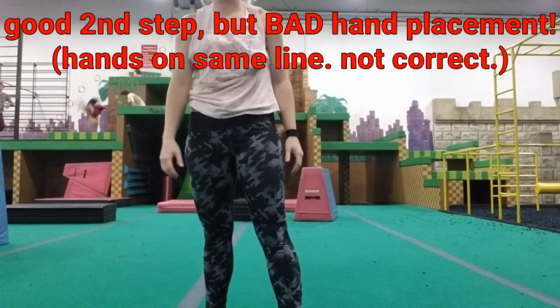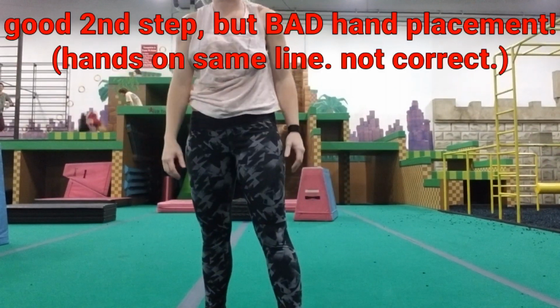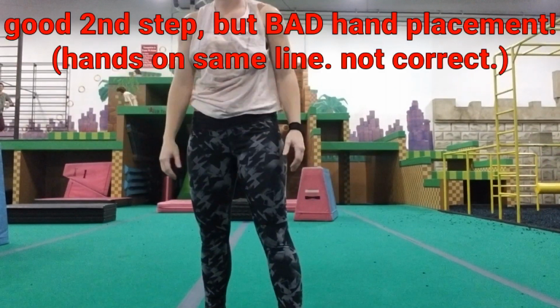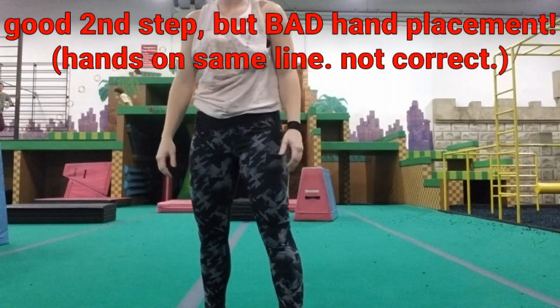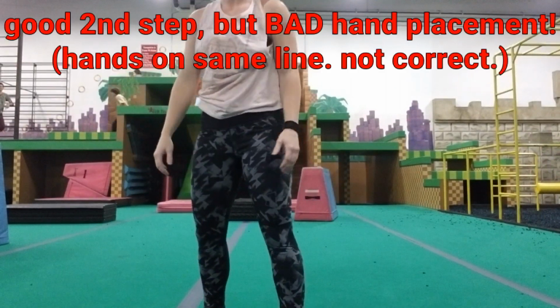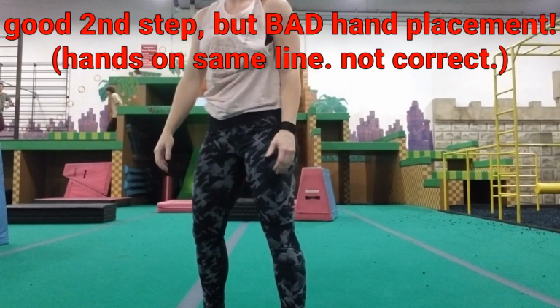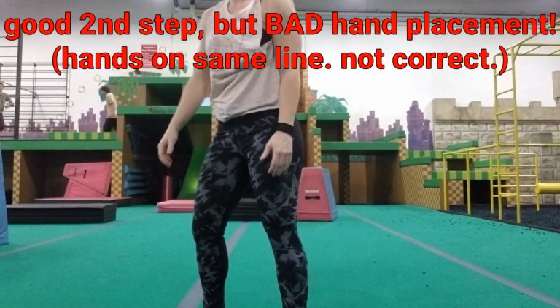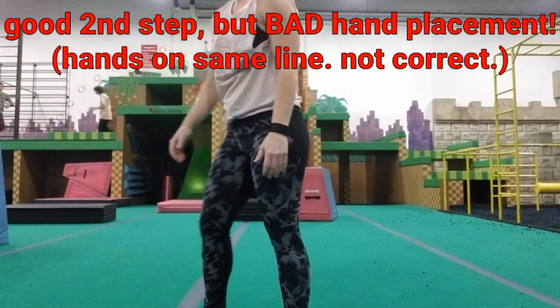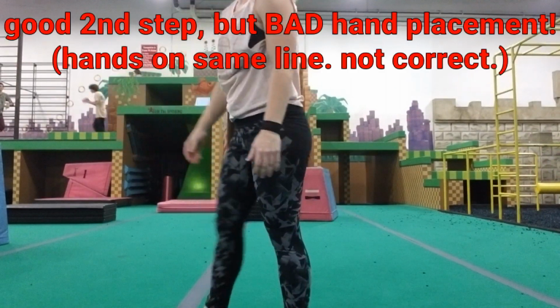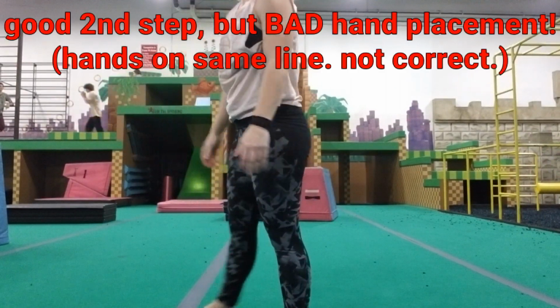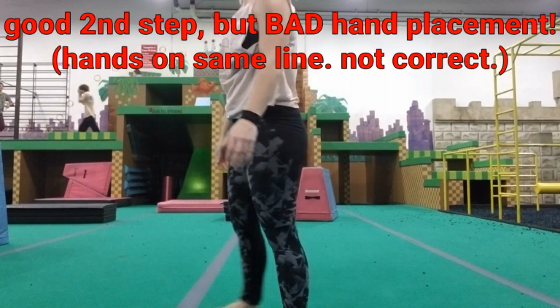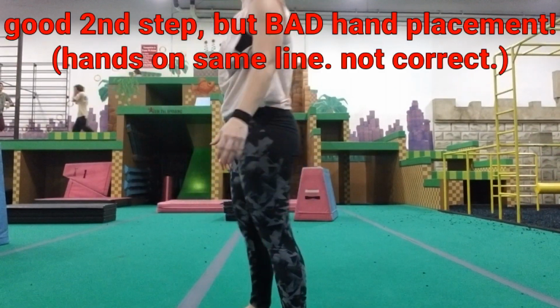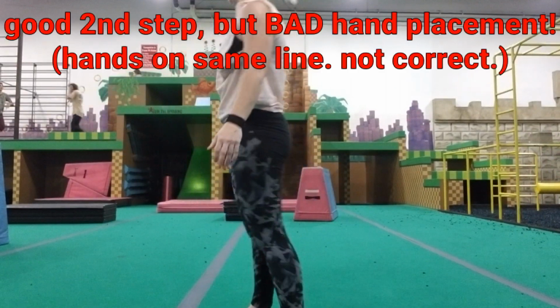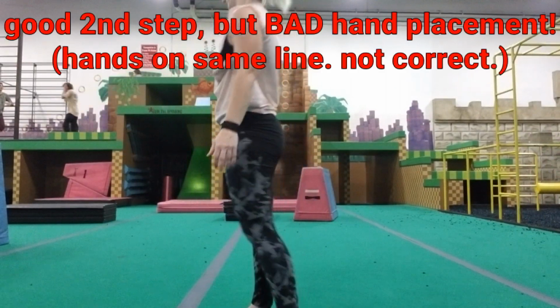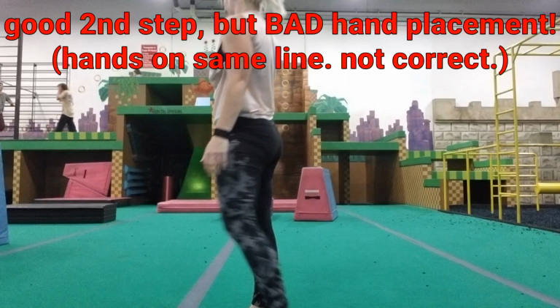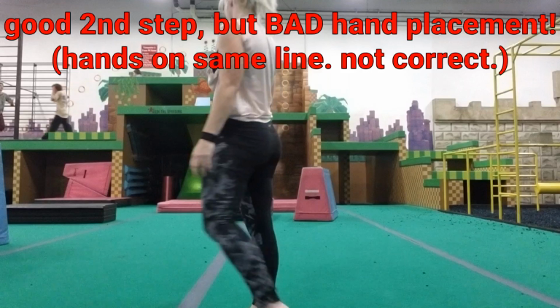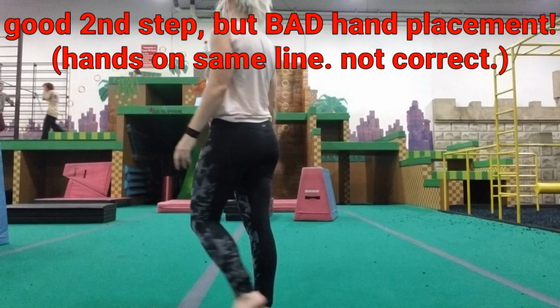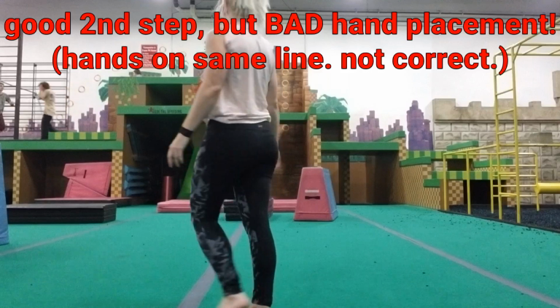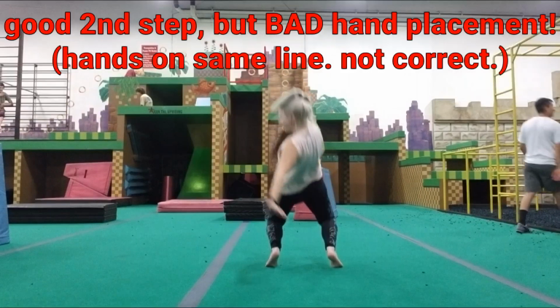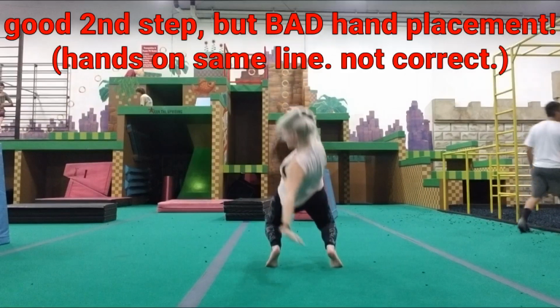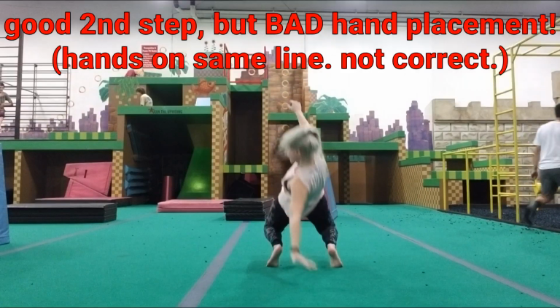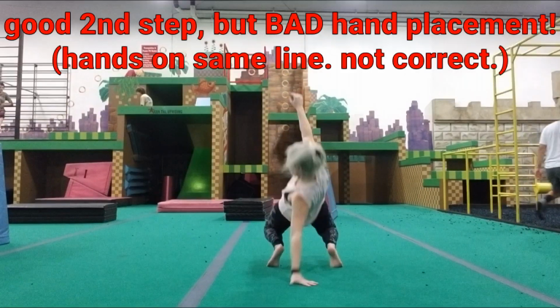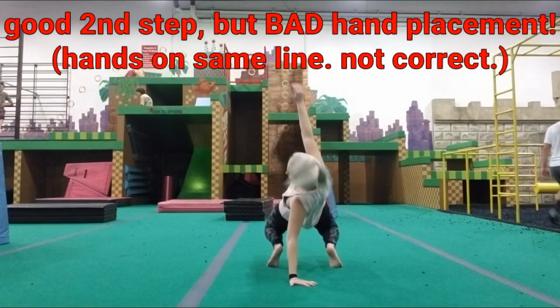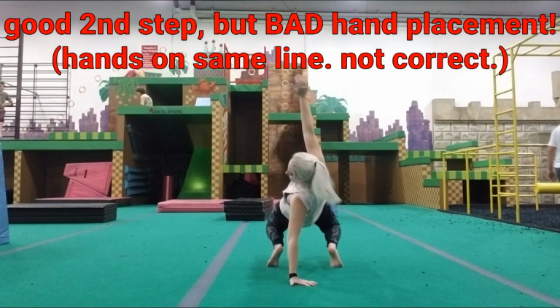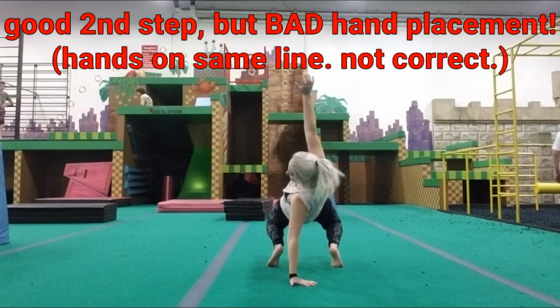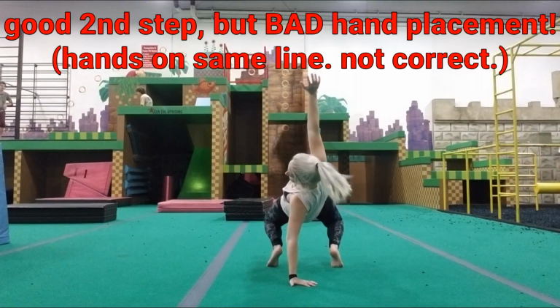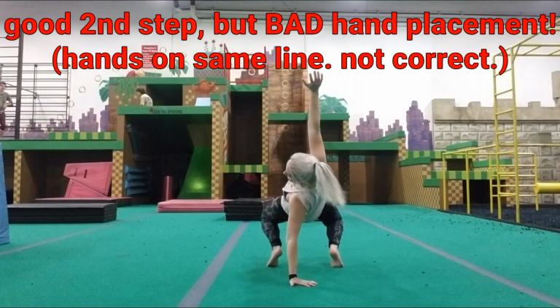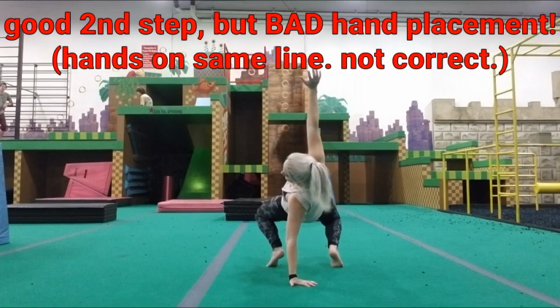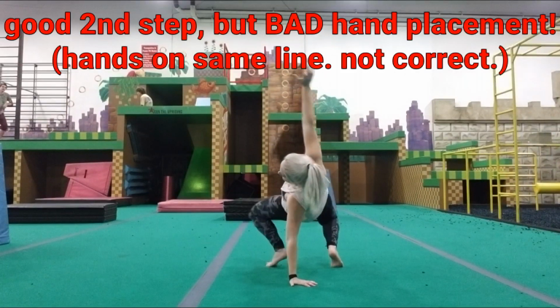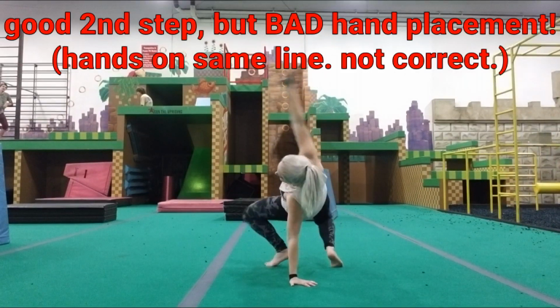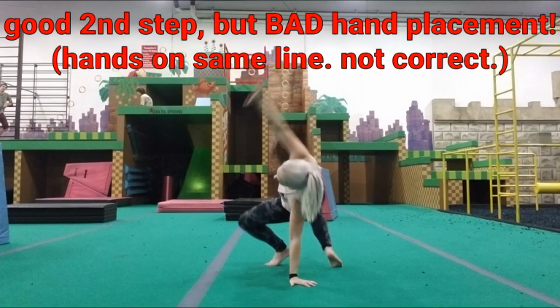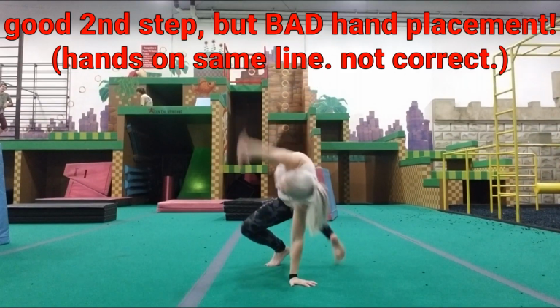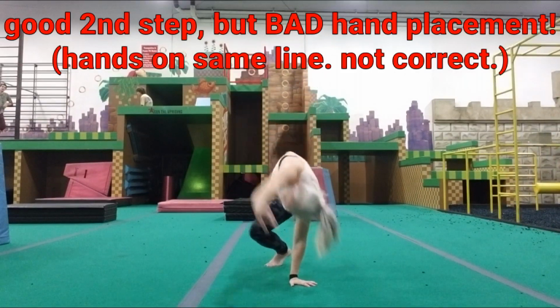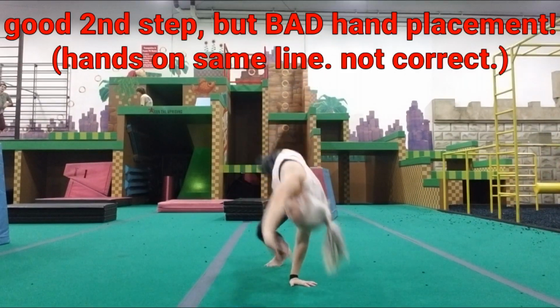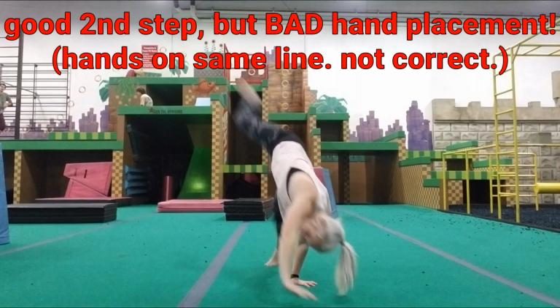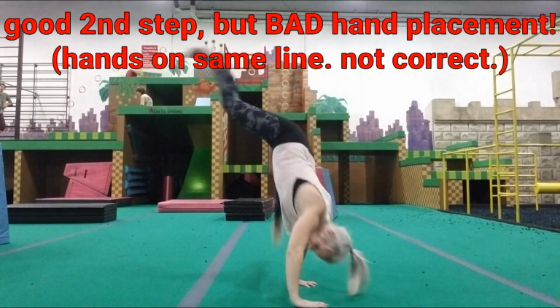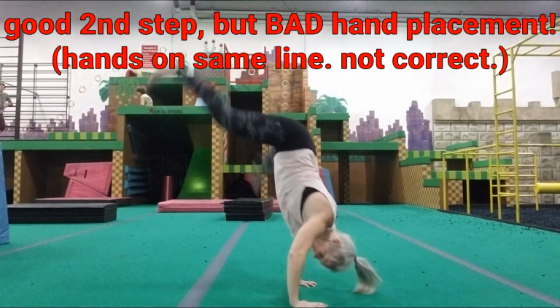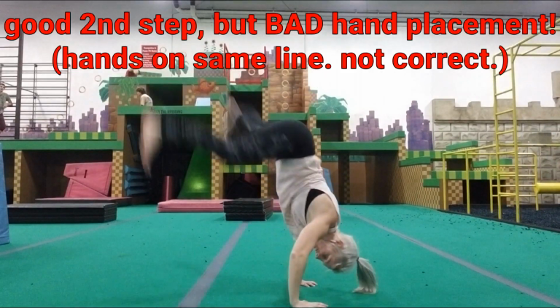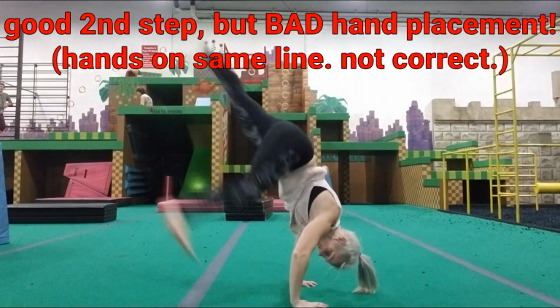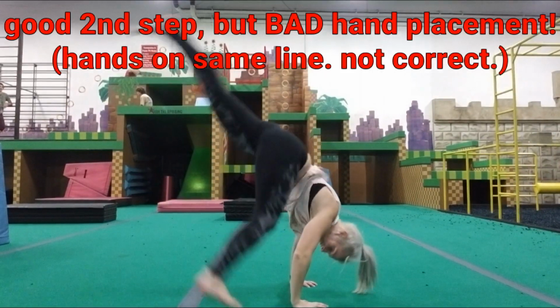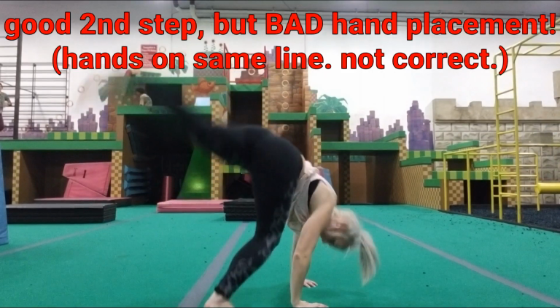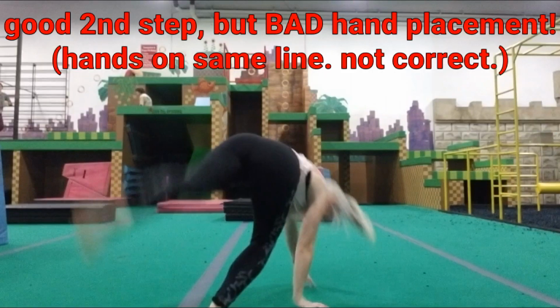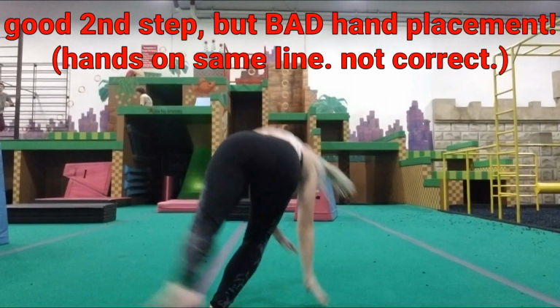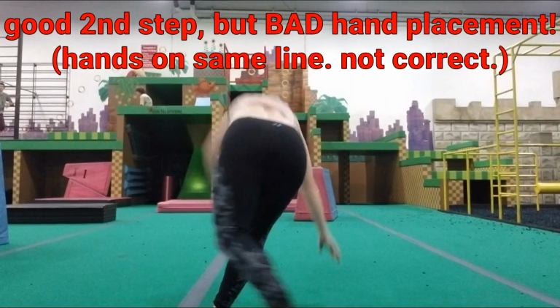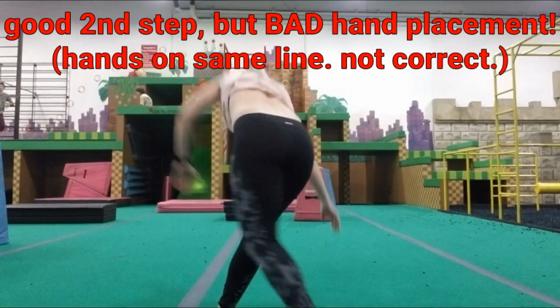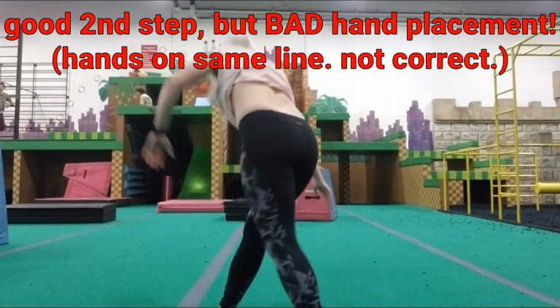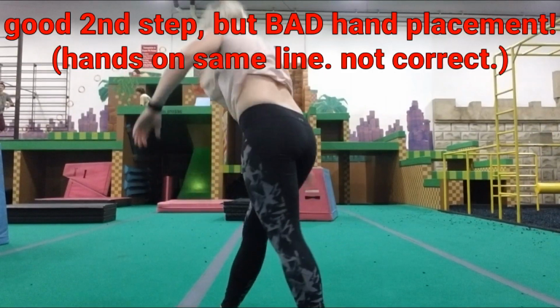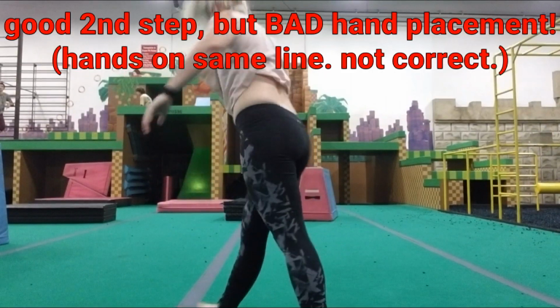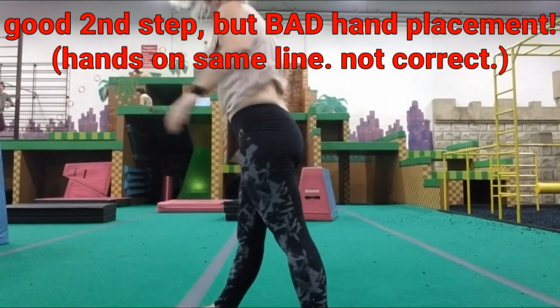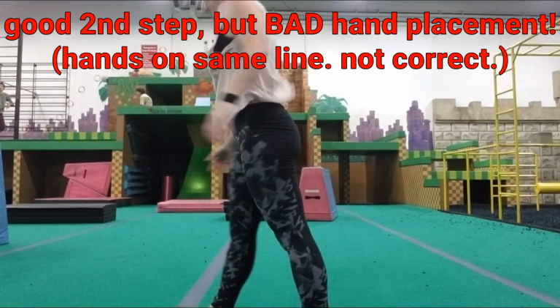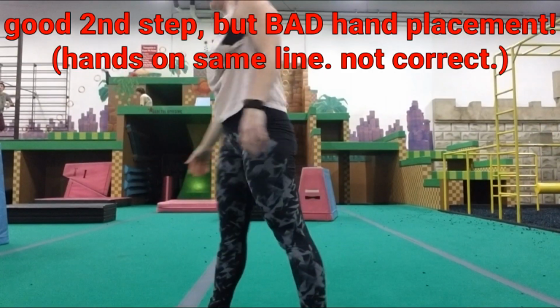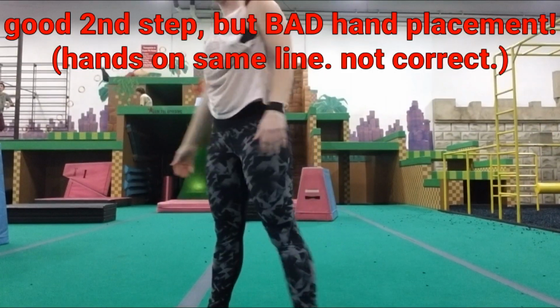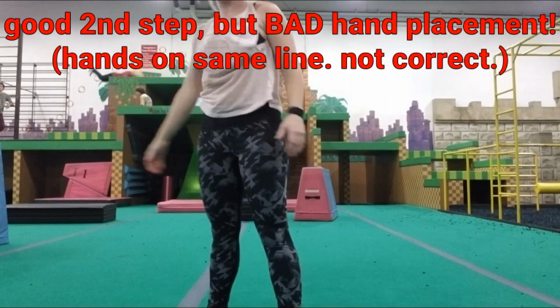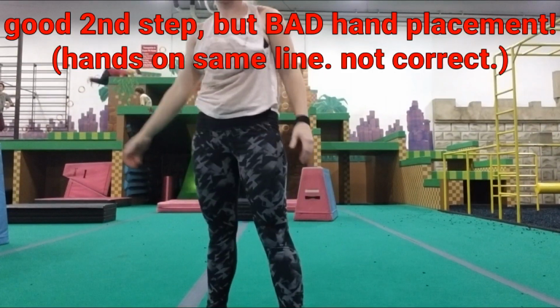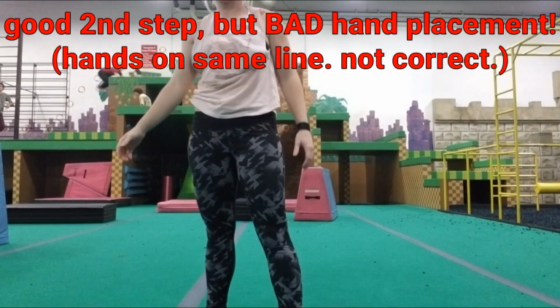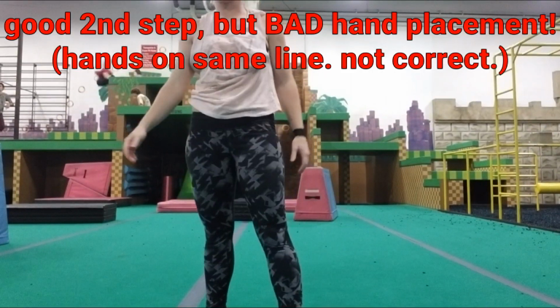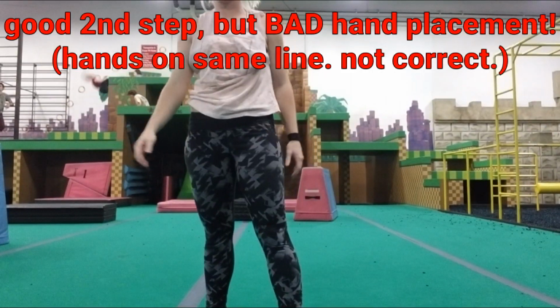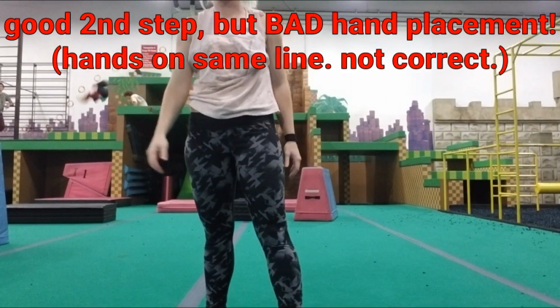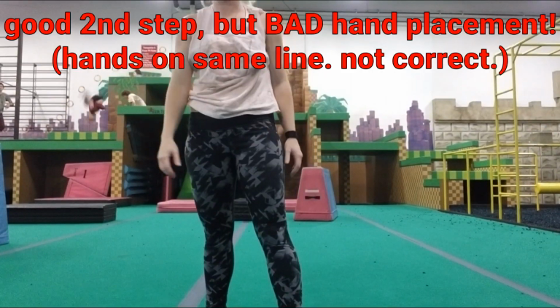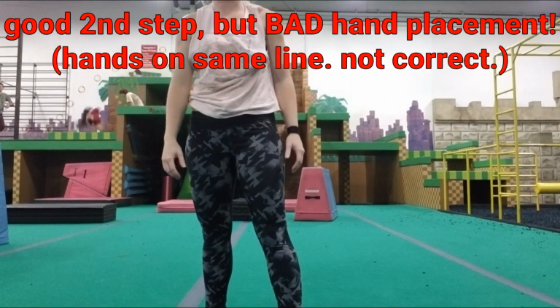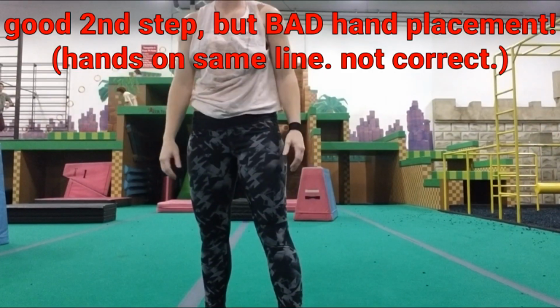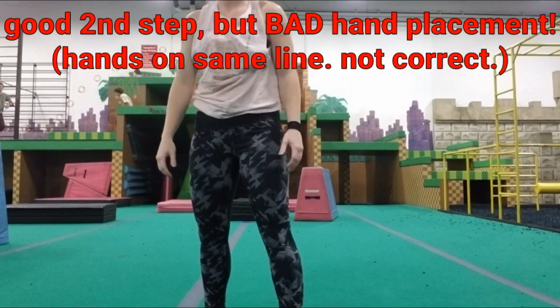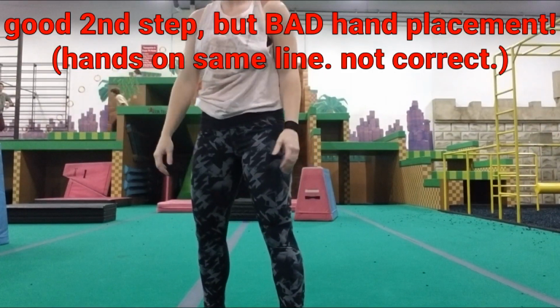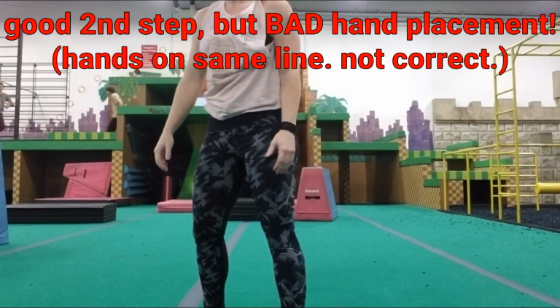It's okay to be turning this into a cartwheel, but that's not the final result. We need to fix our hand placement, so let's do that.